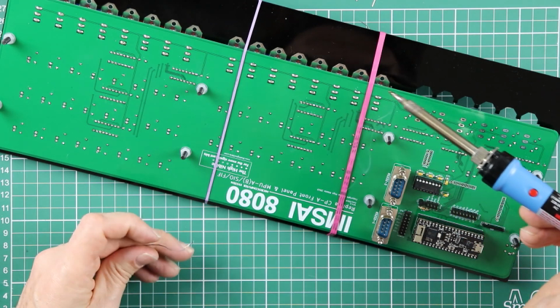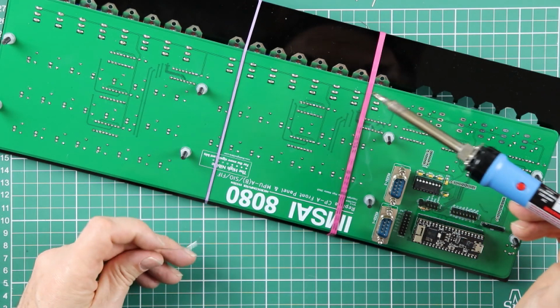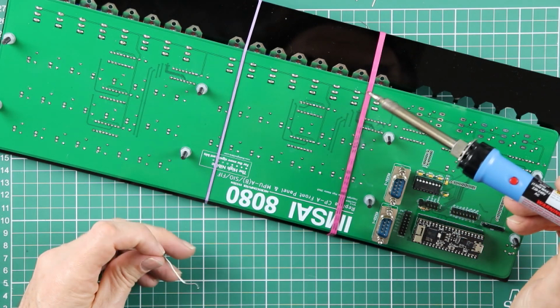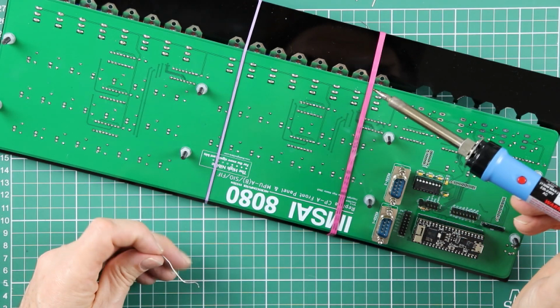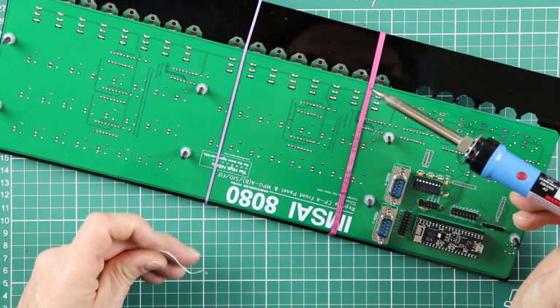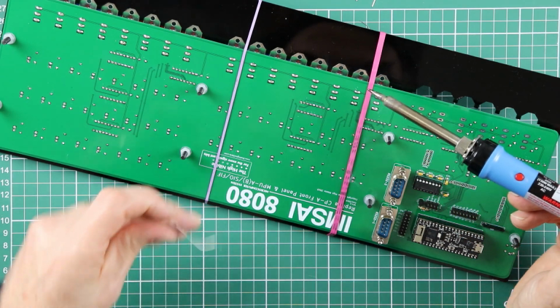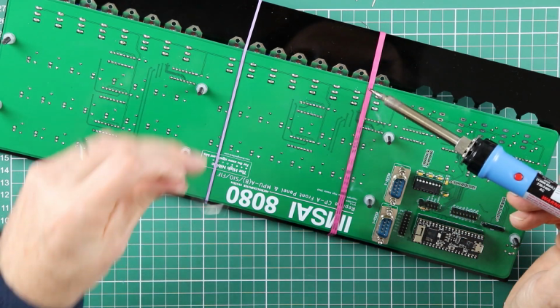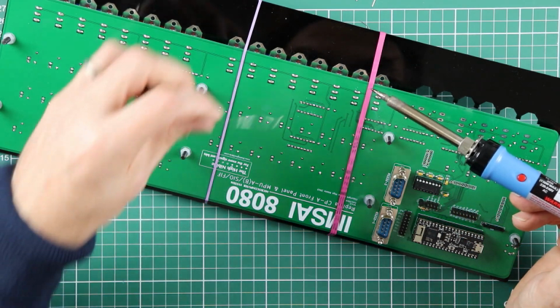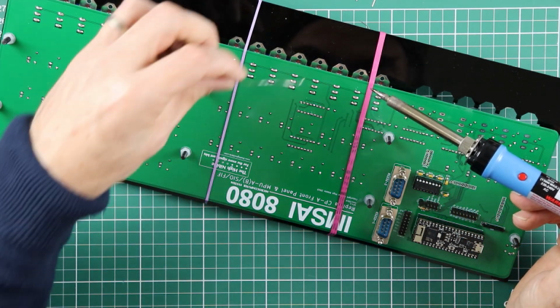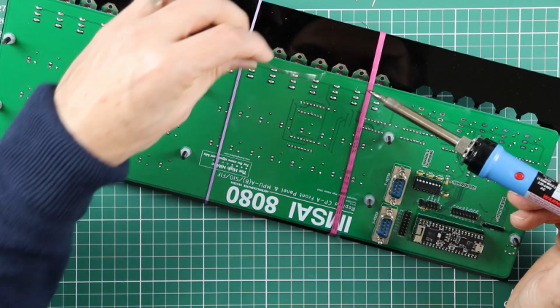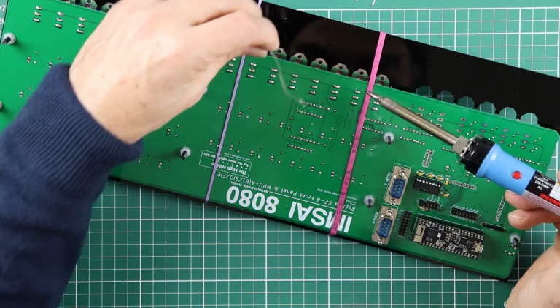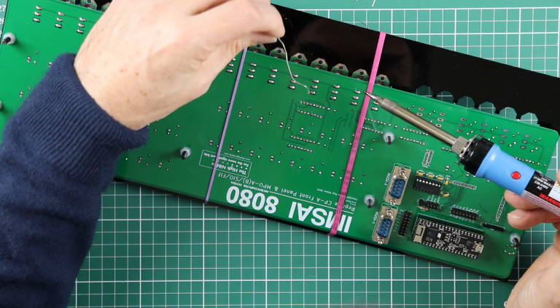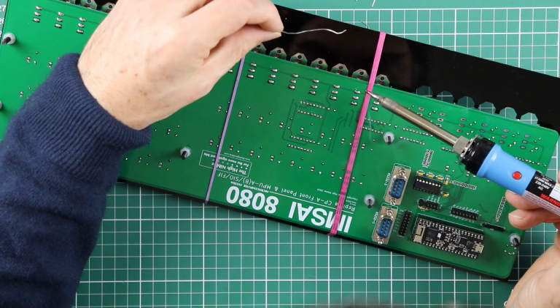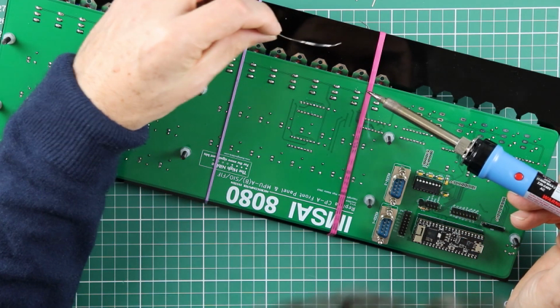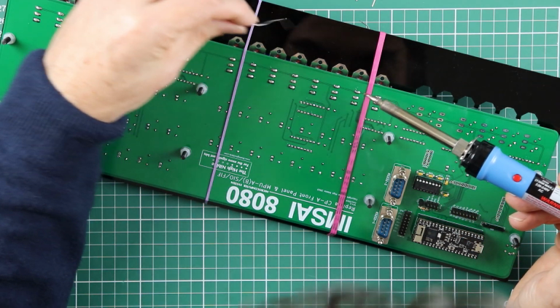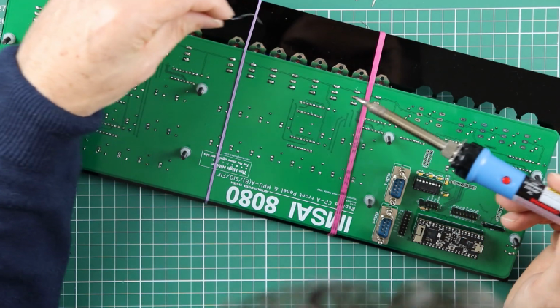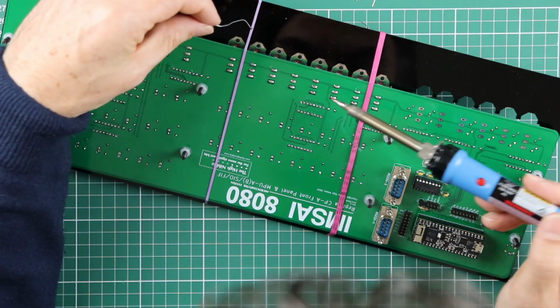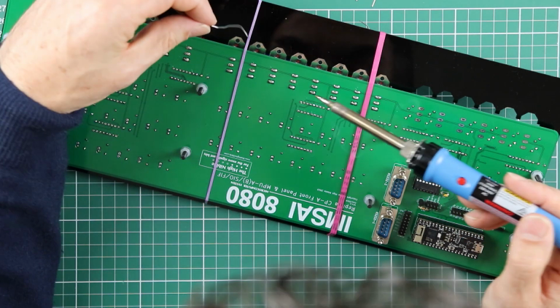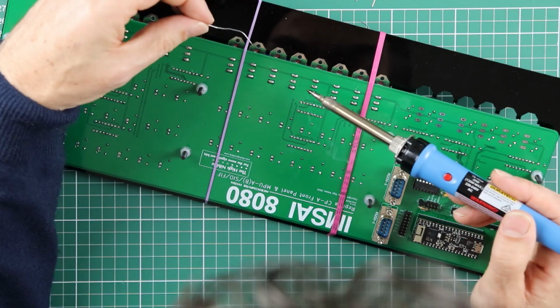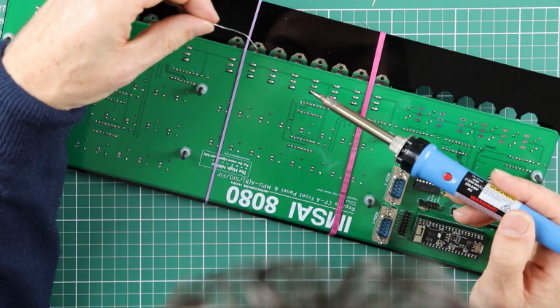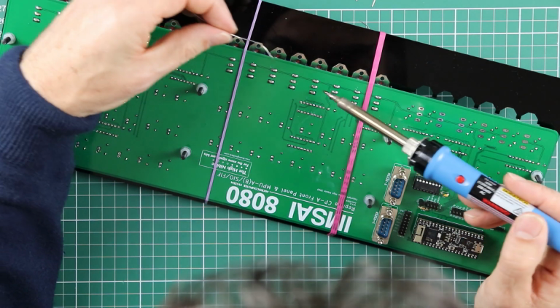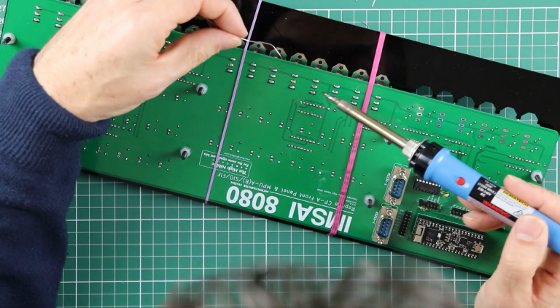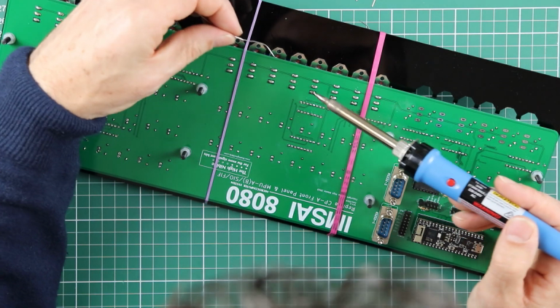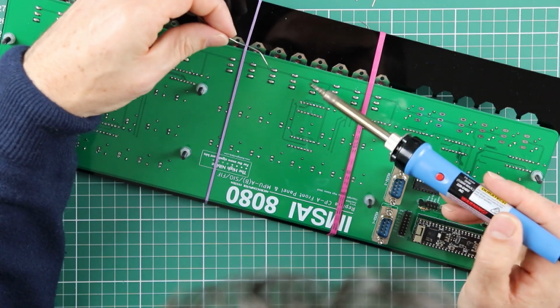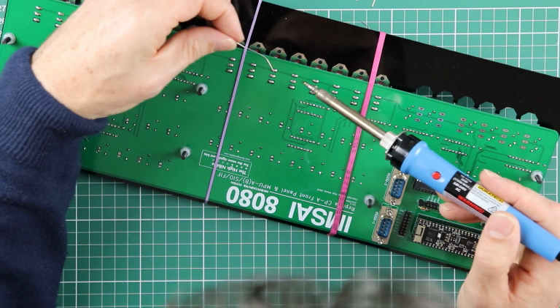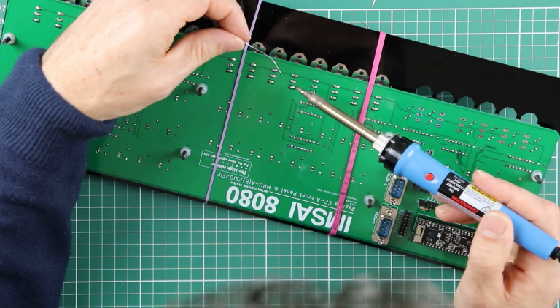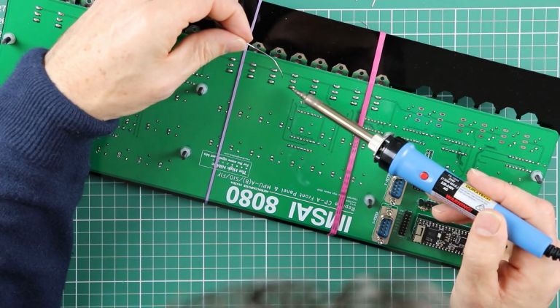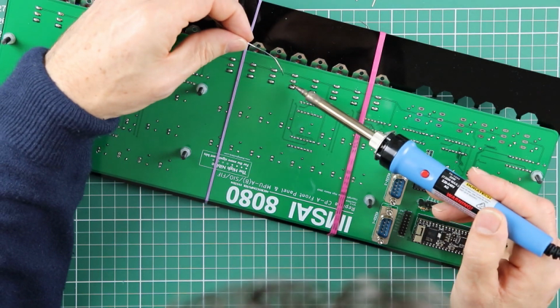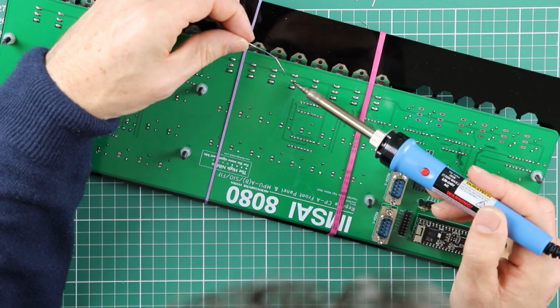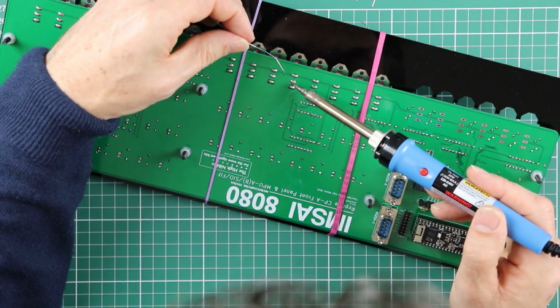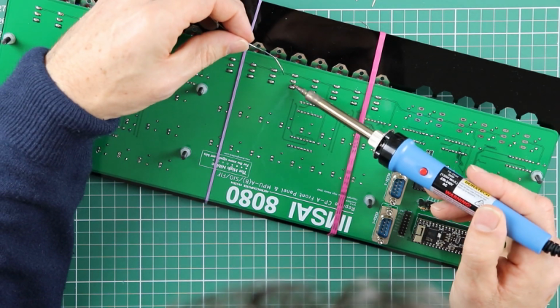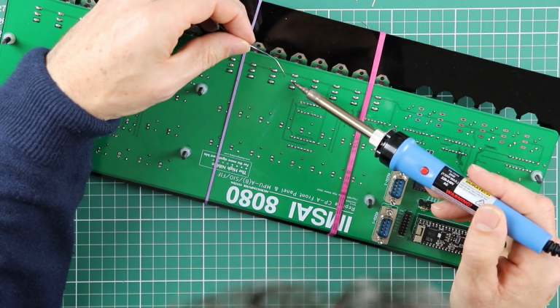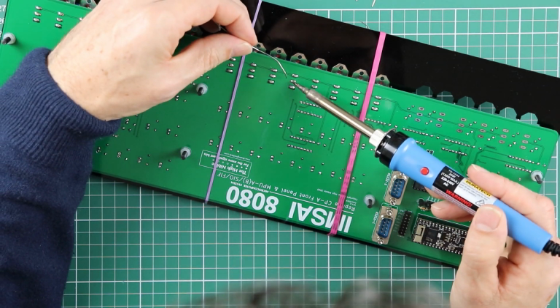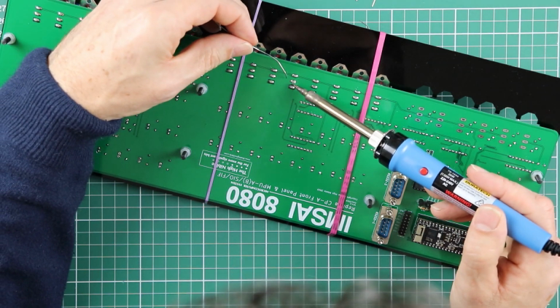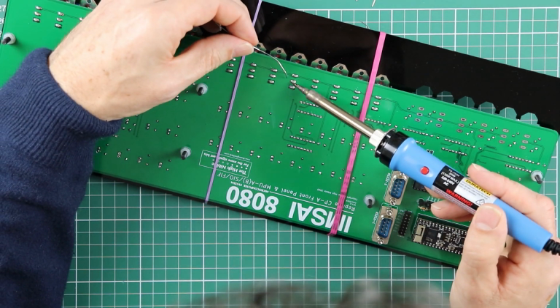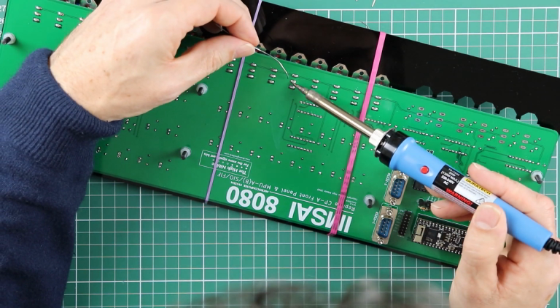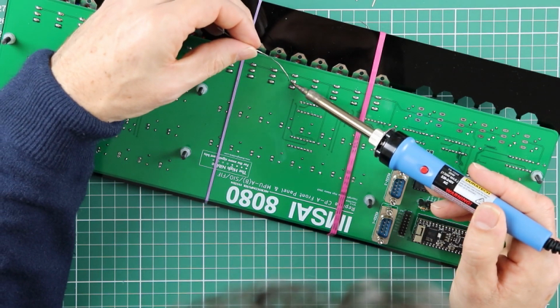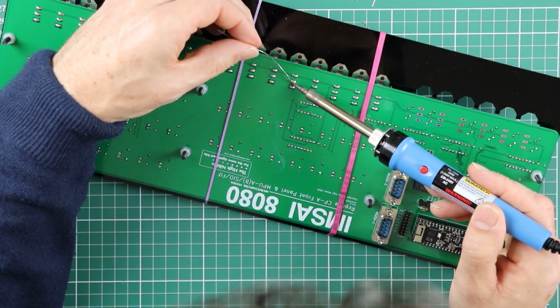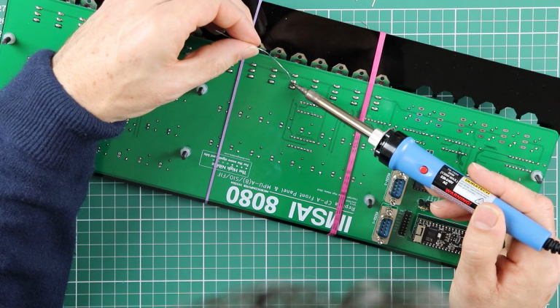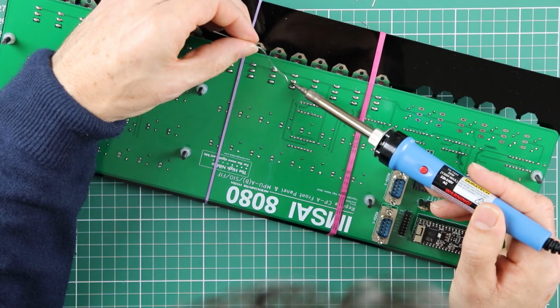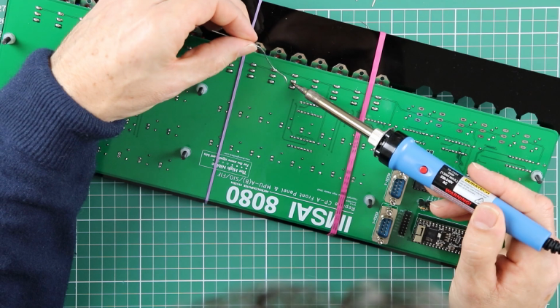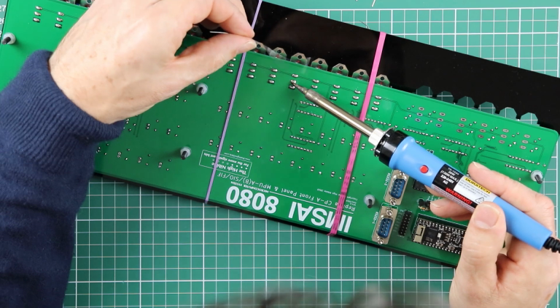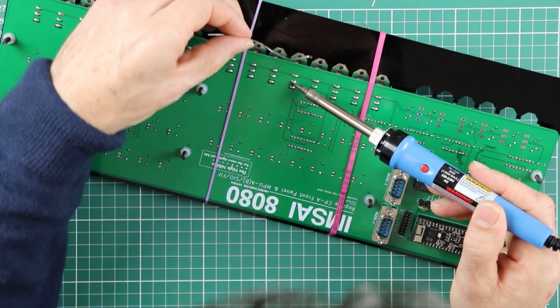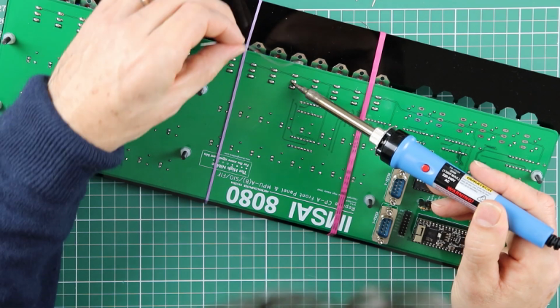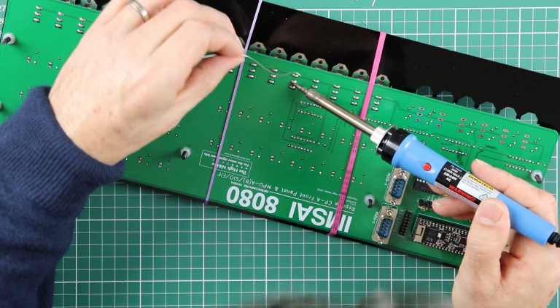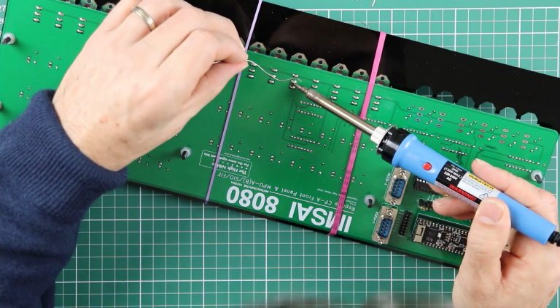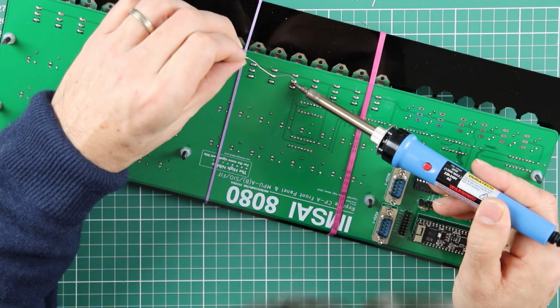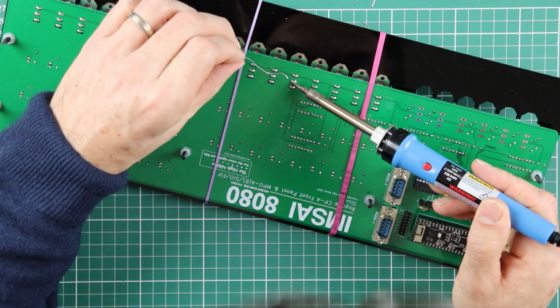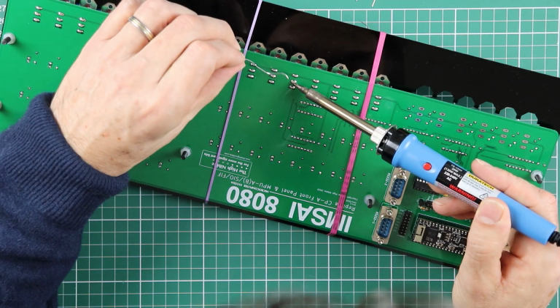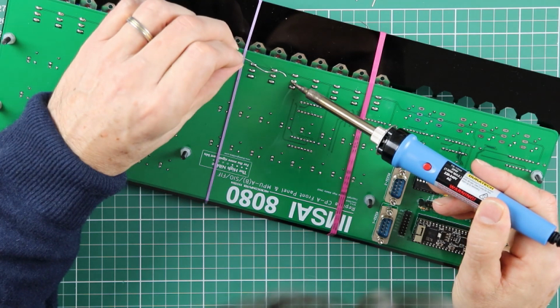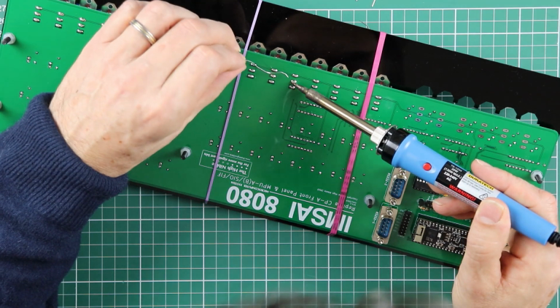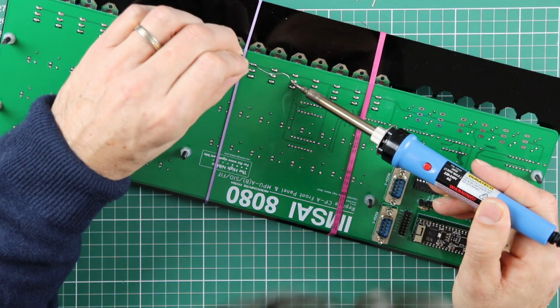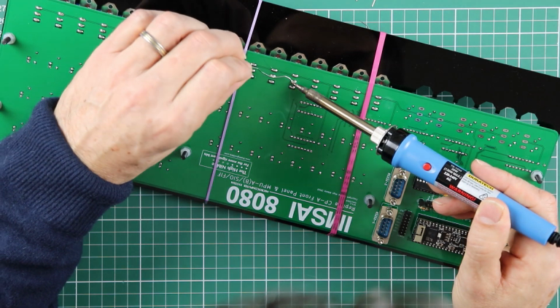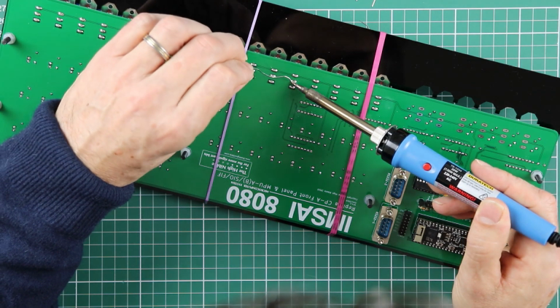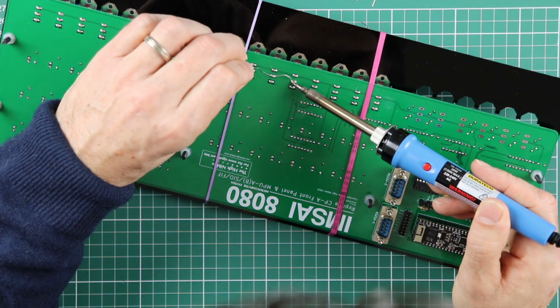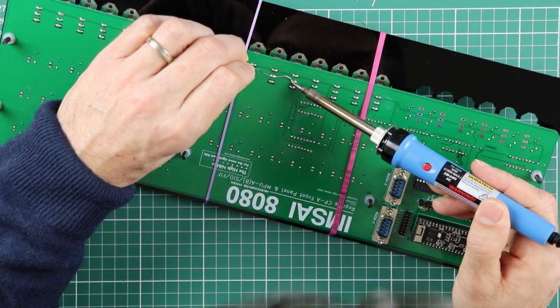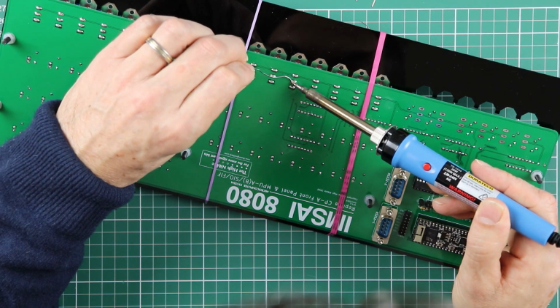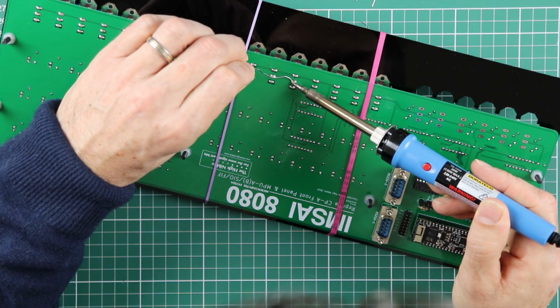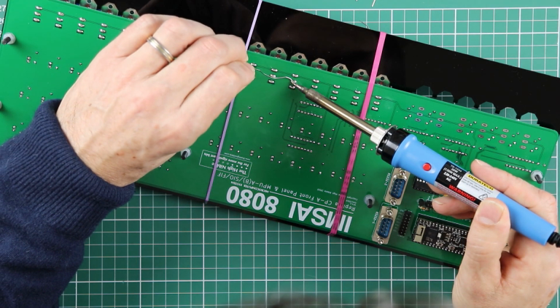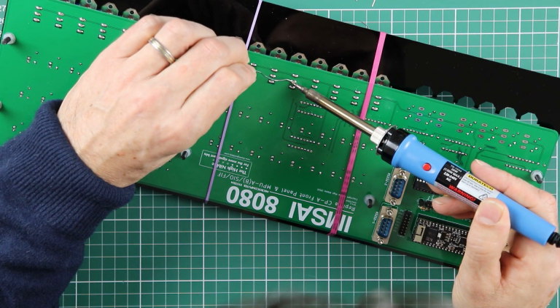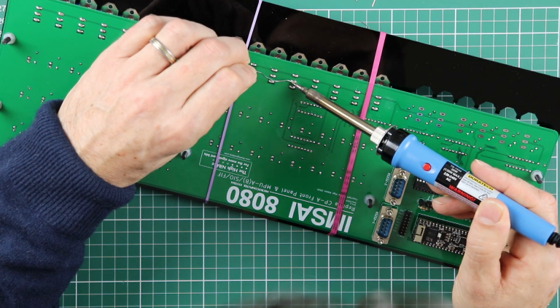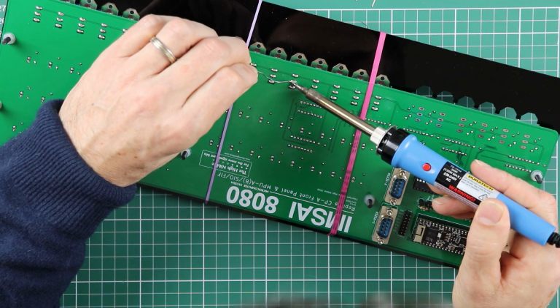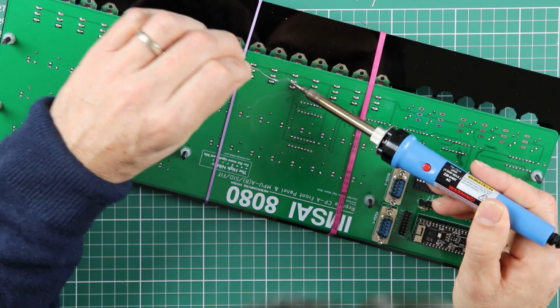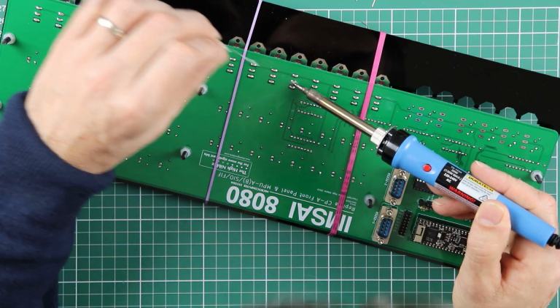Just check again that you've got enough solder on all these solder points — add a little if you need to.